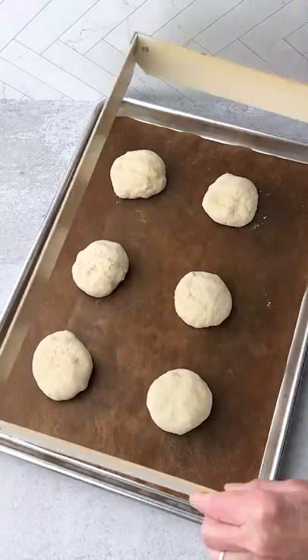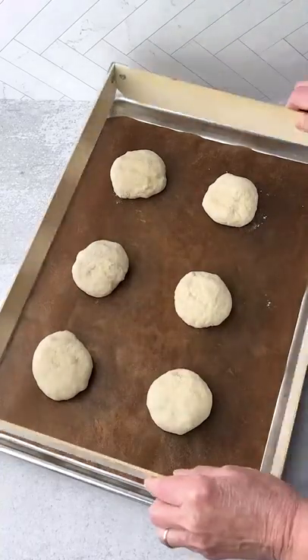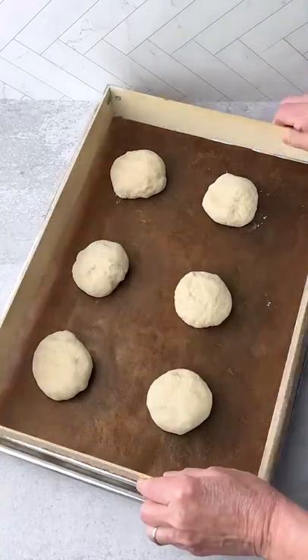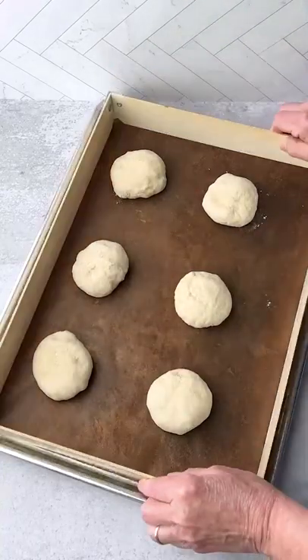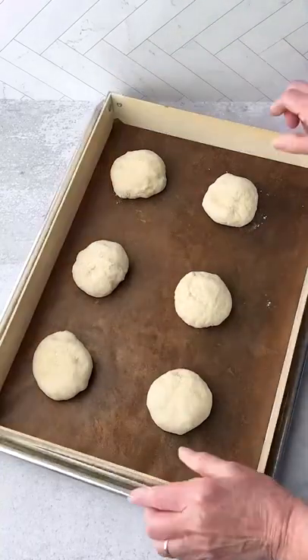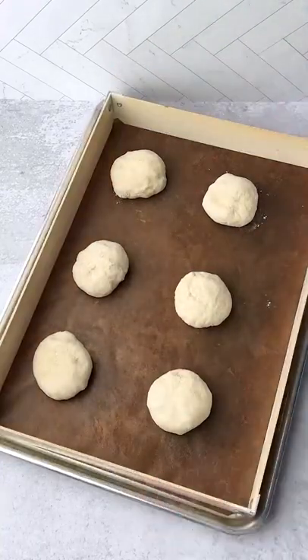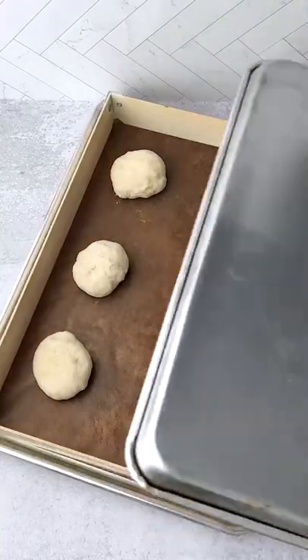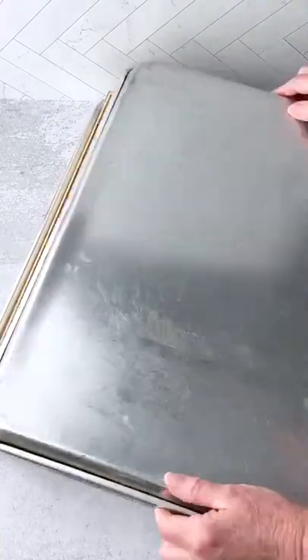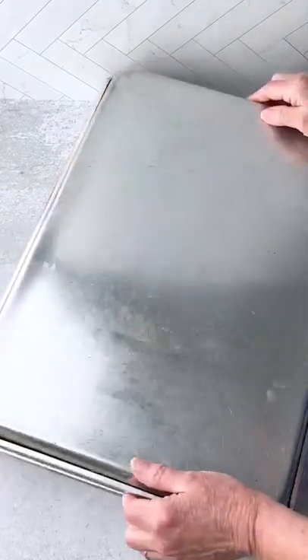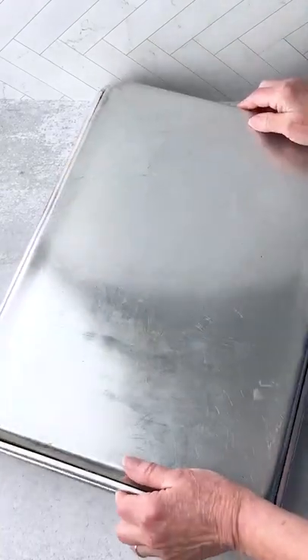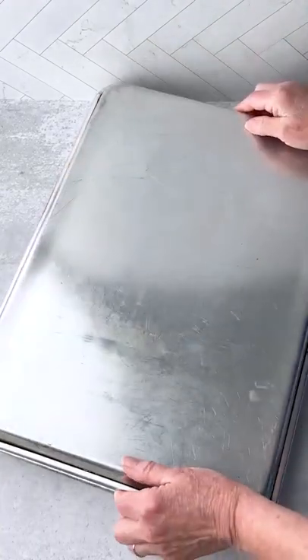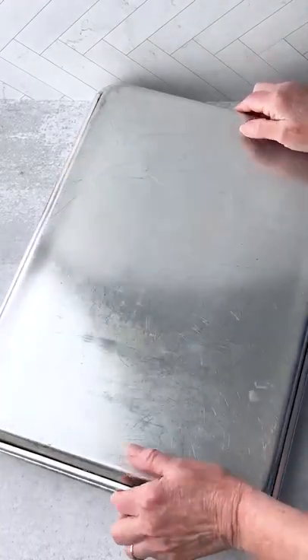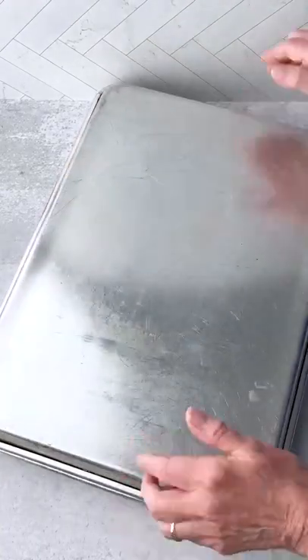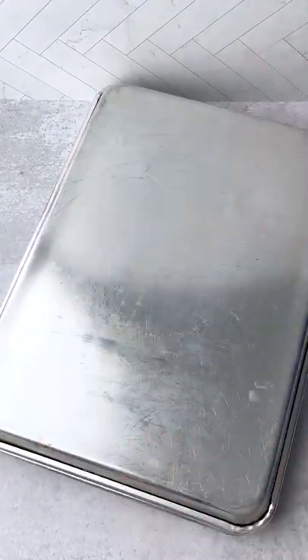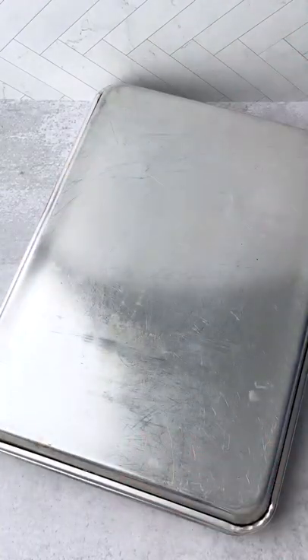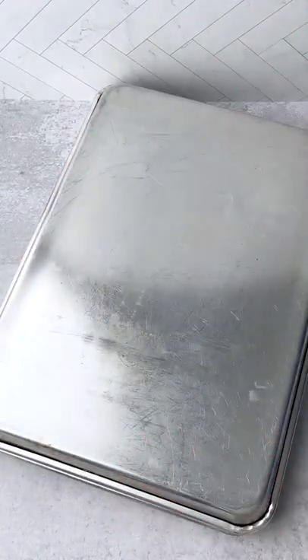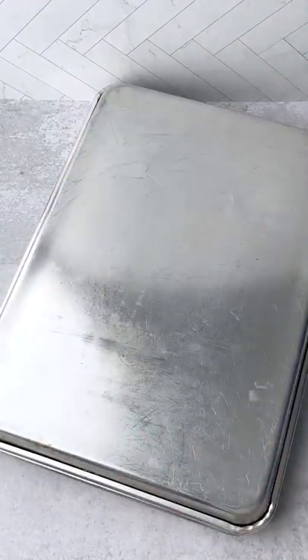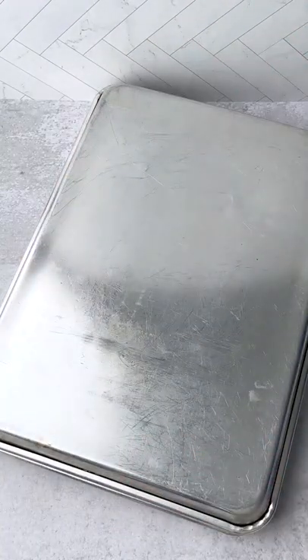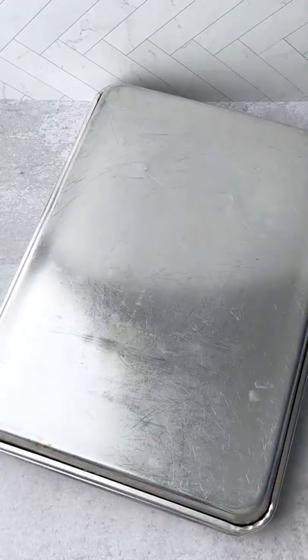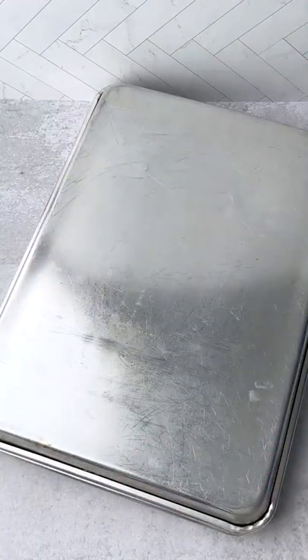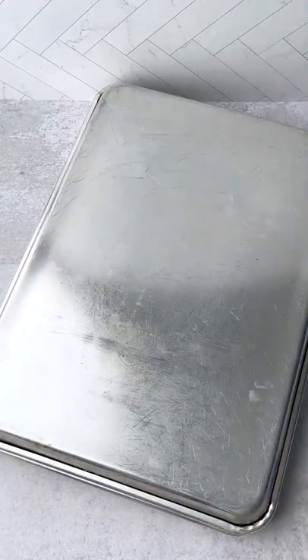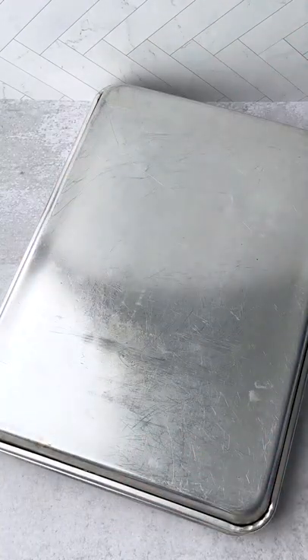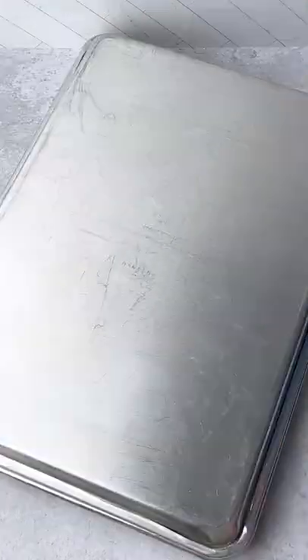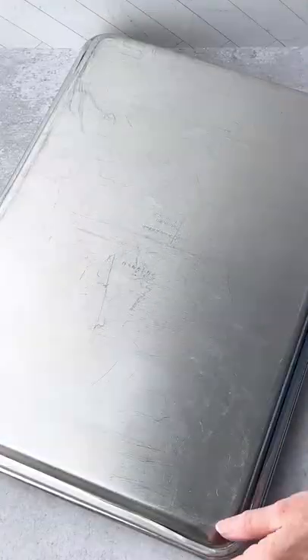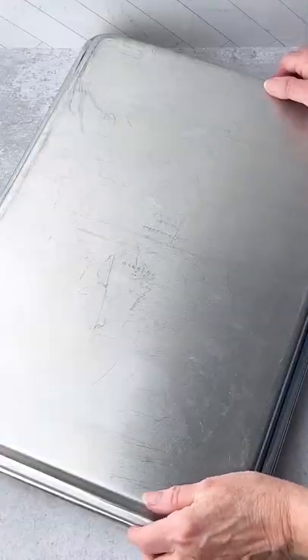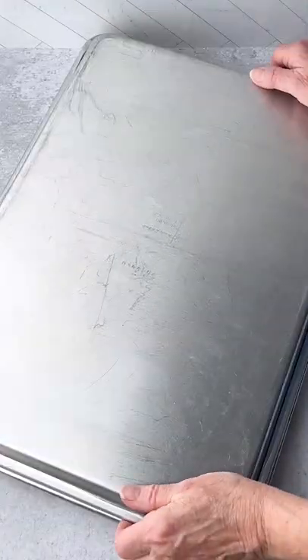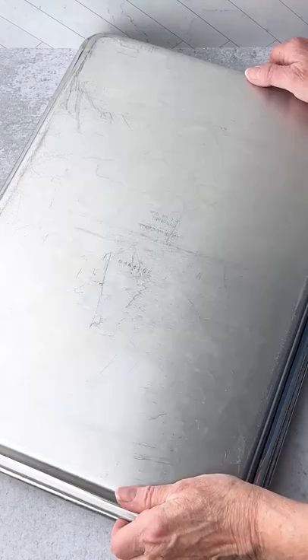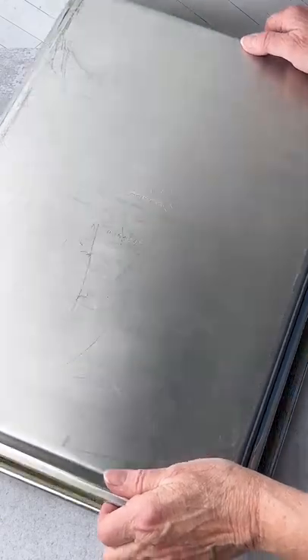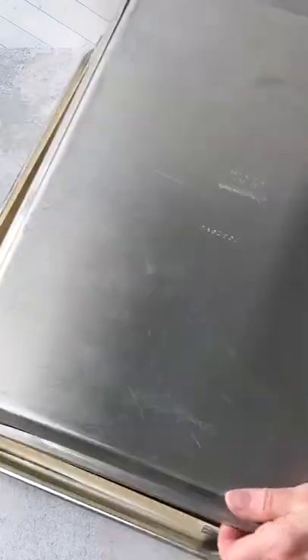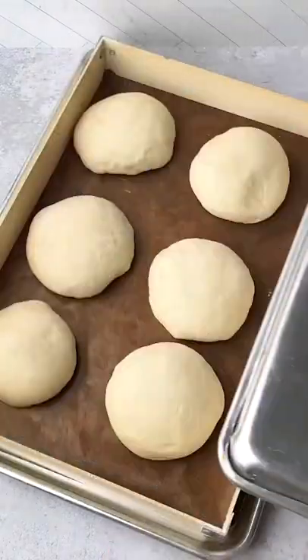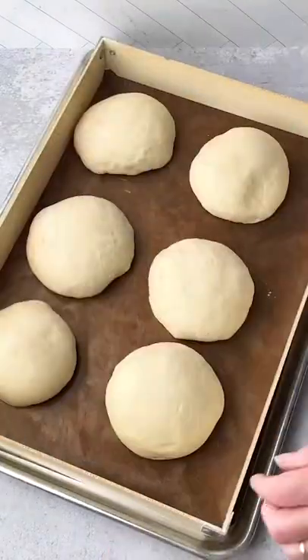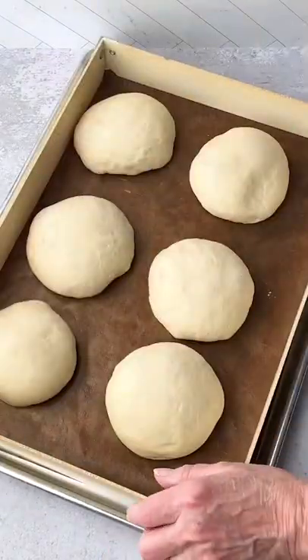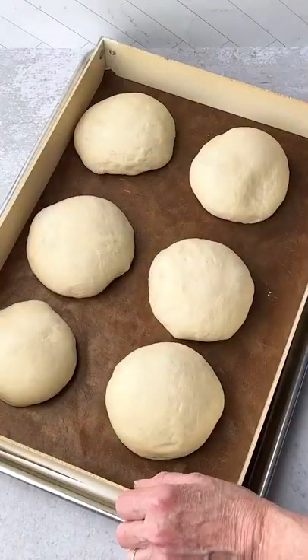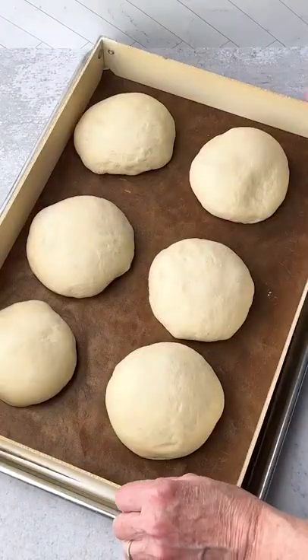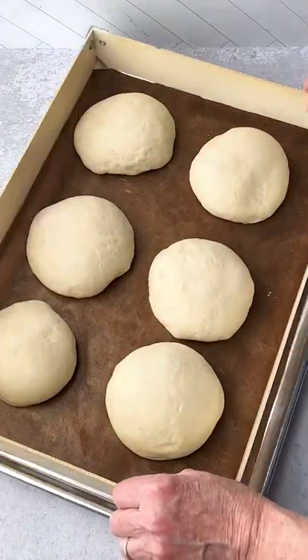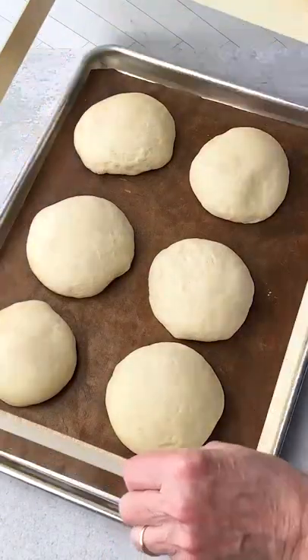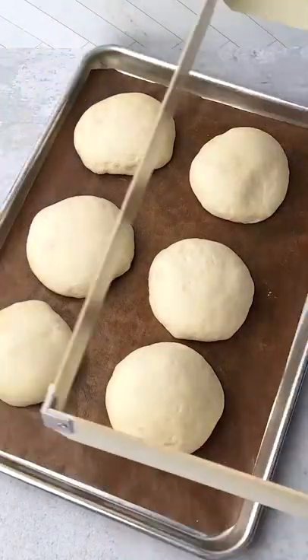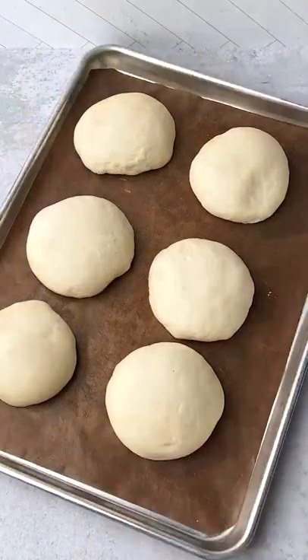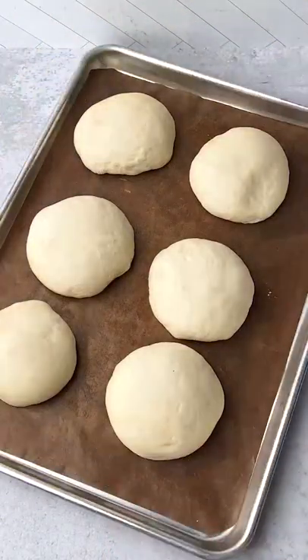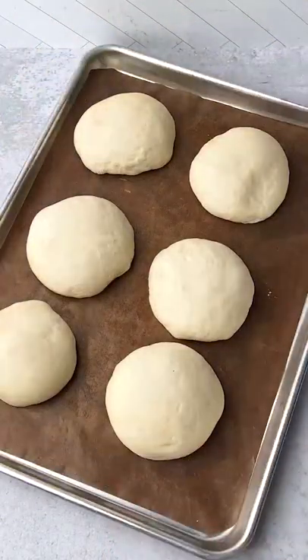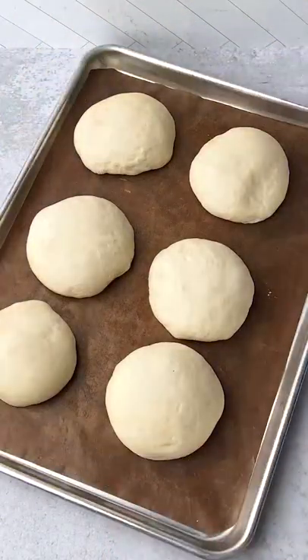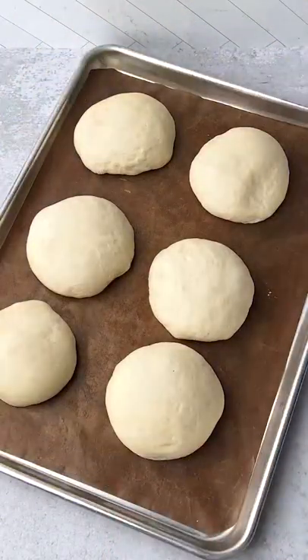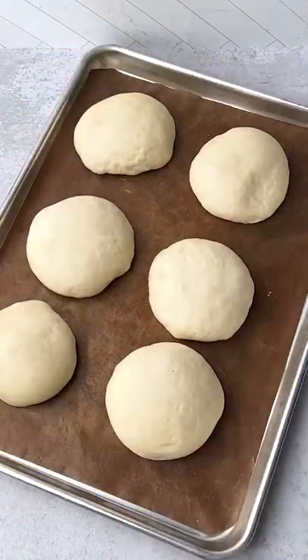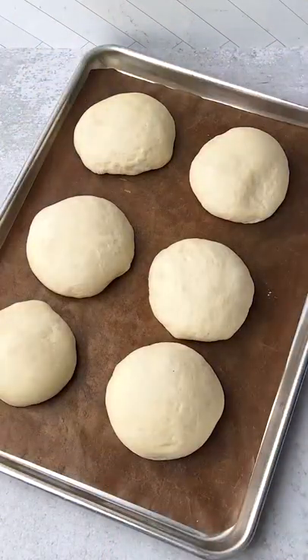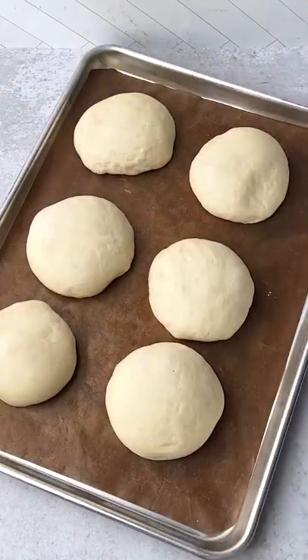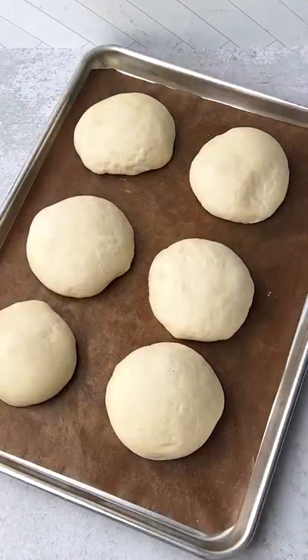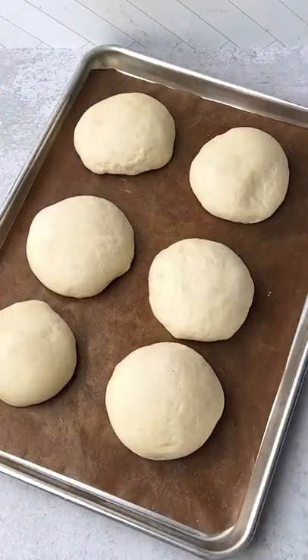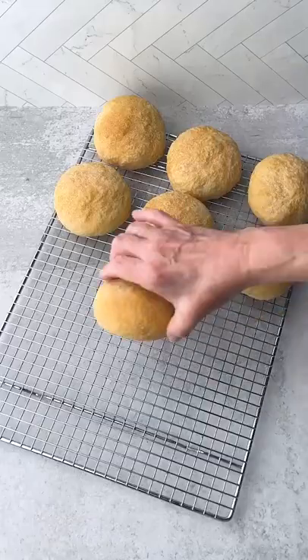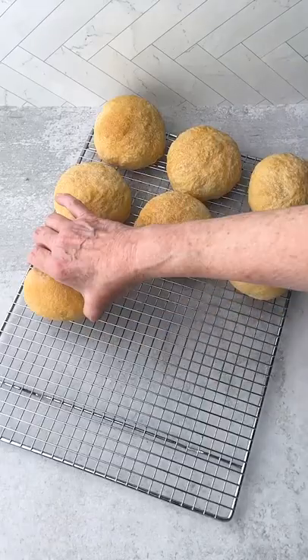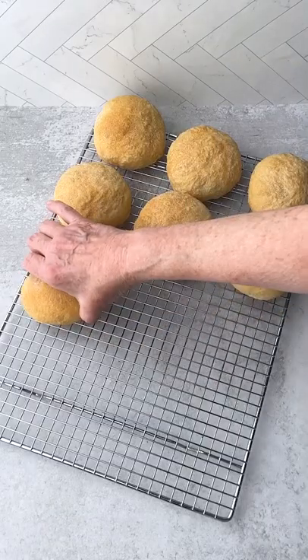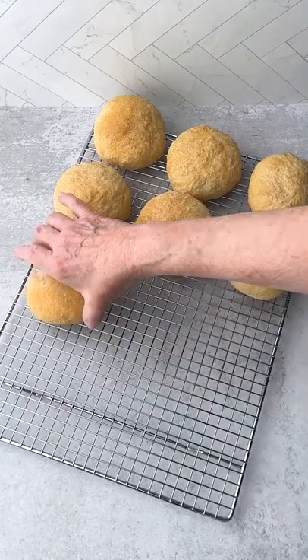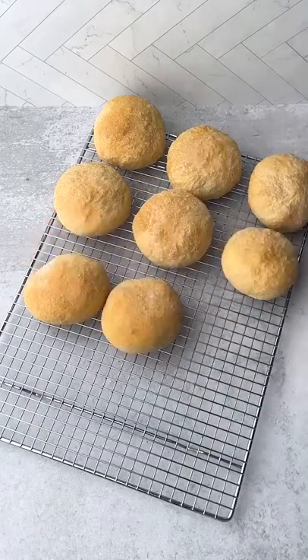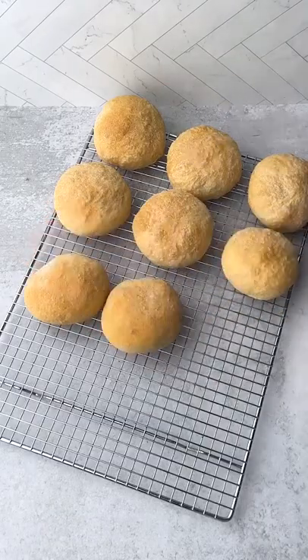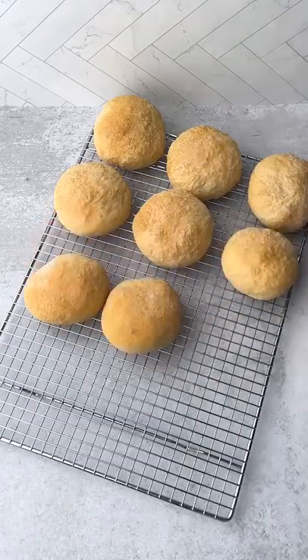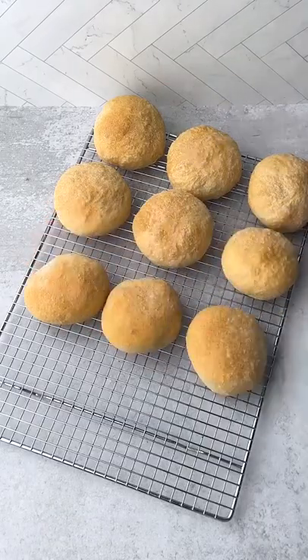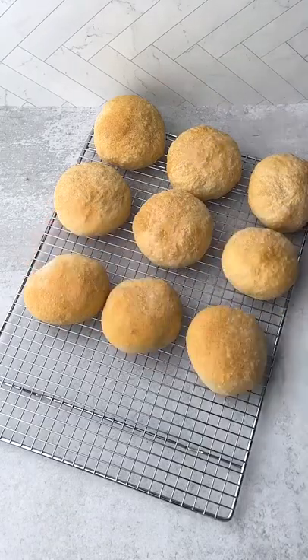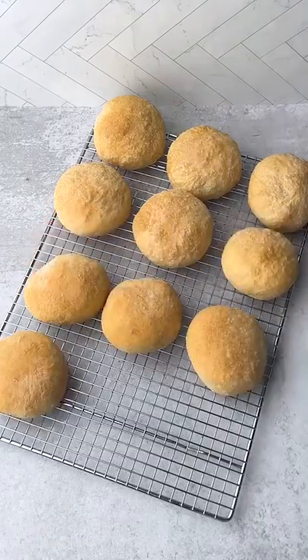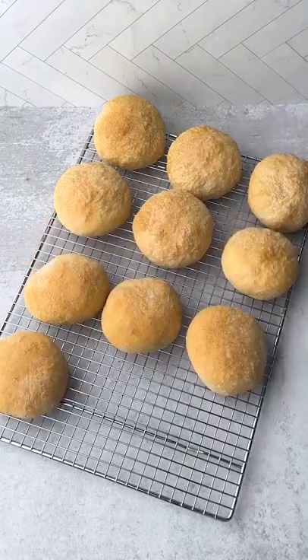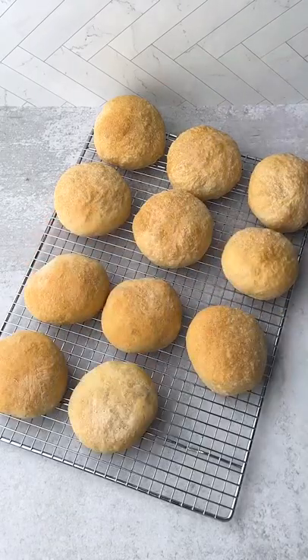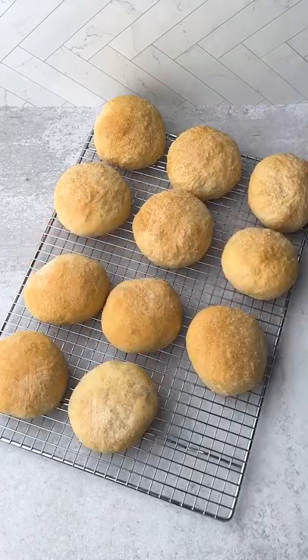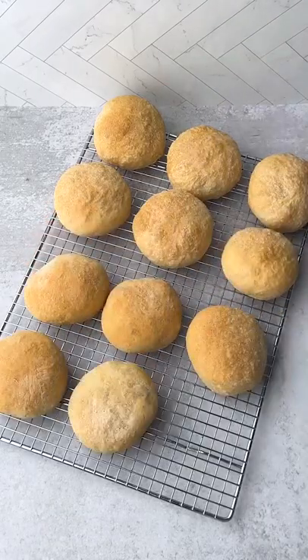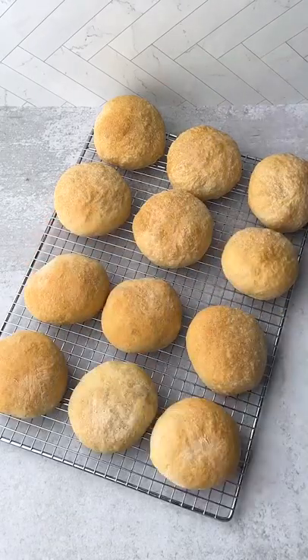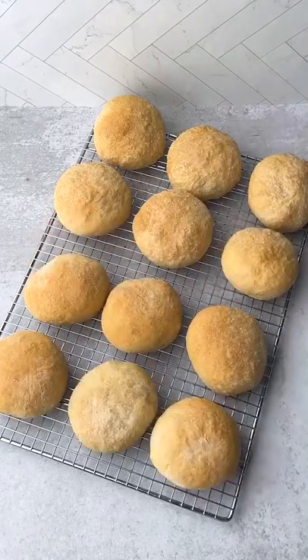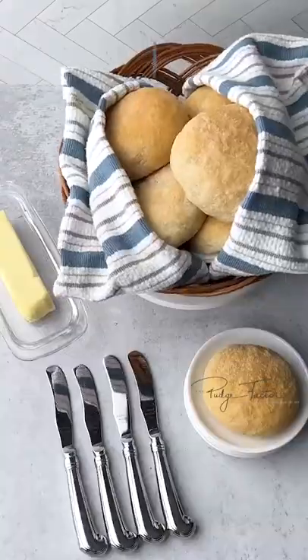Cover and let rise in a warm location and then remove the cover and bake at 400 degrees for 20 minutes. Cool on a wire rack and enjoy!